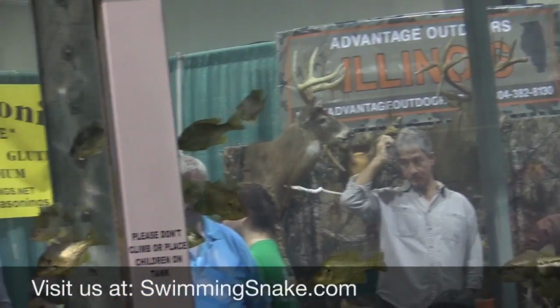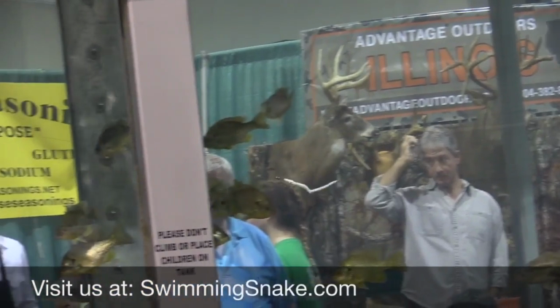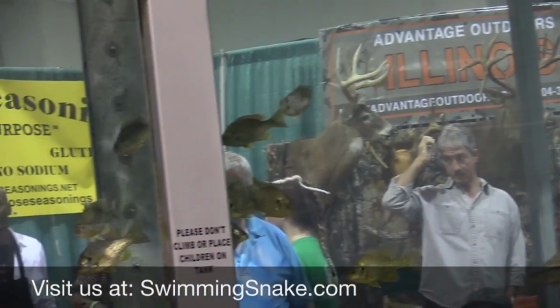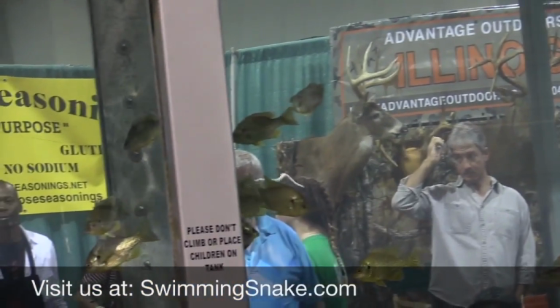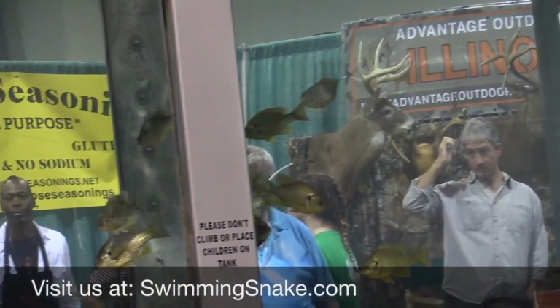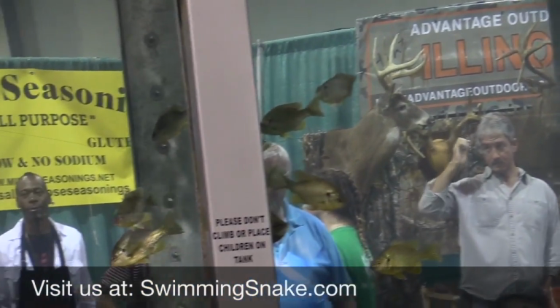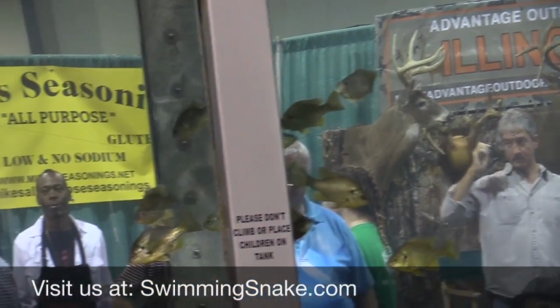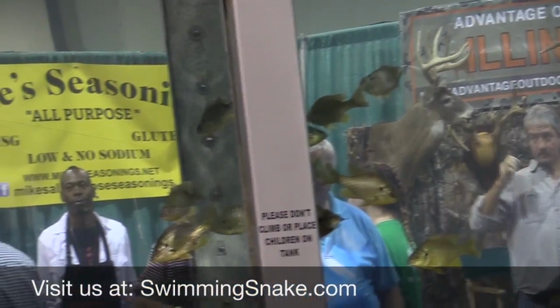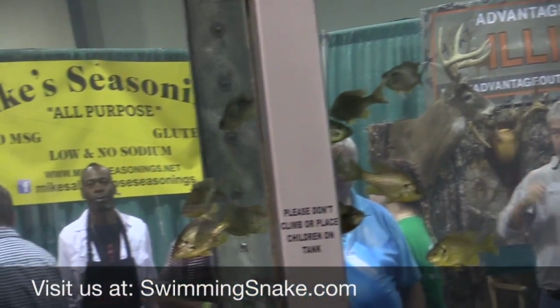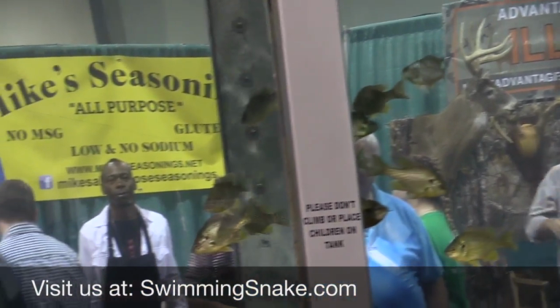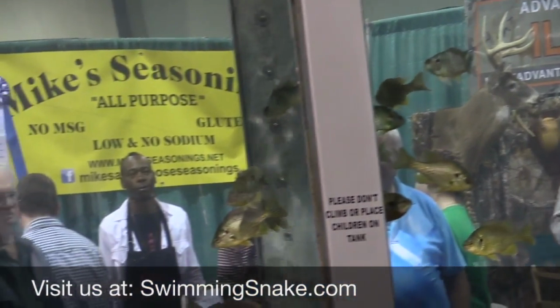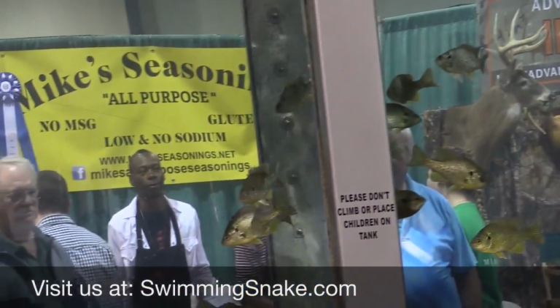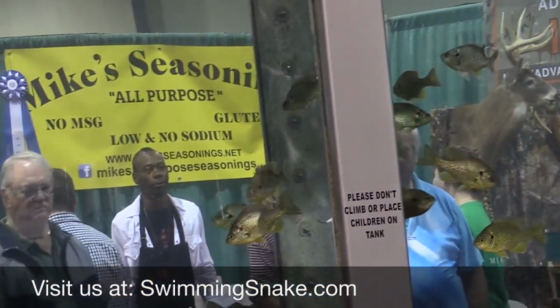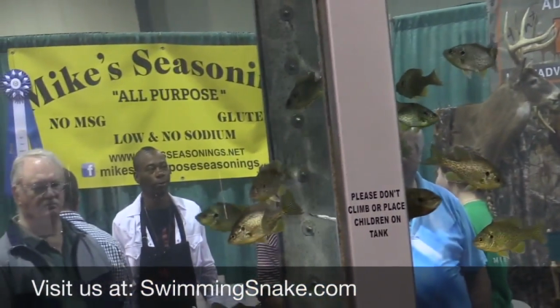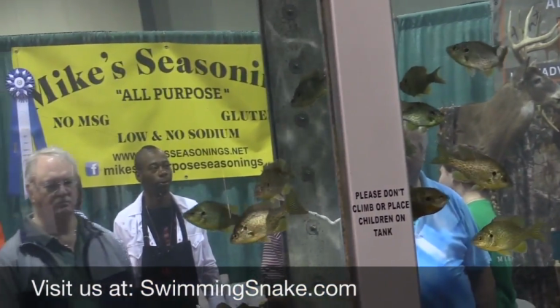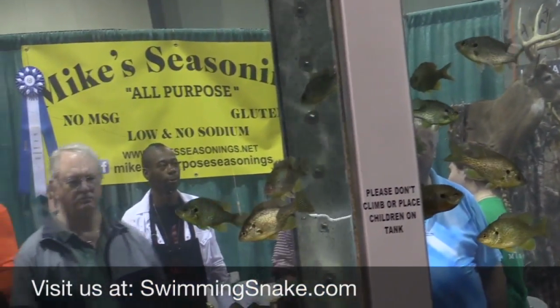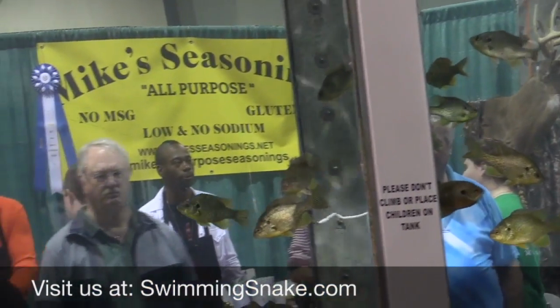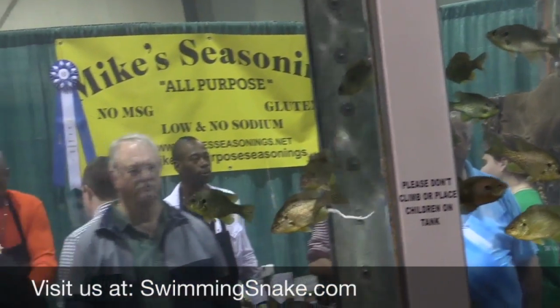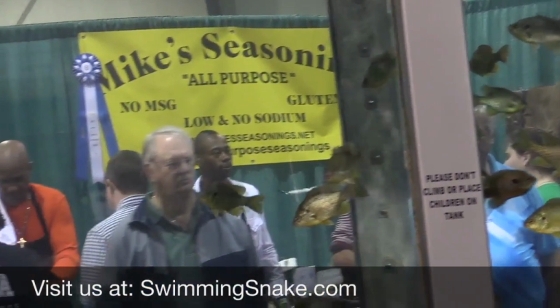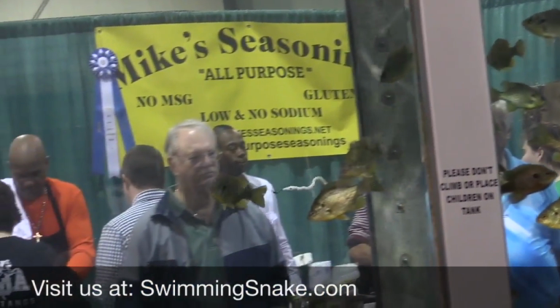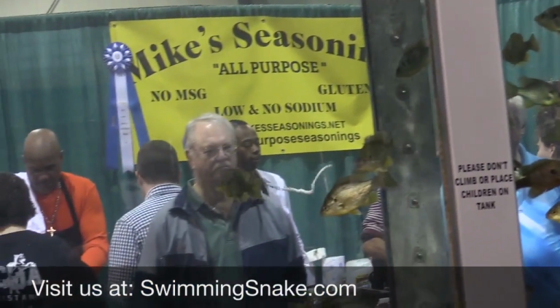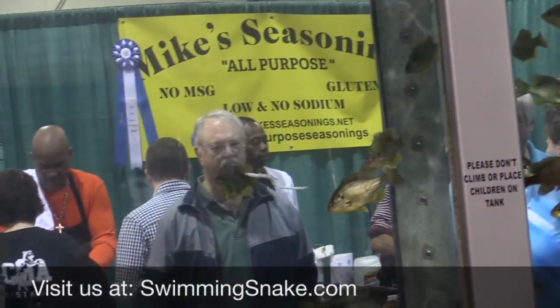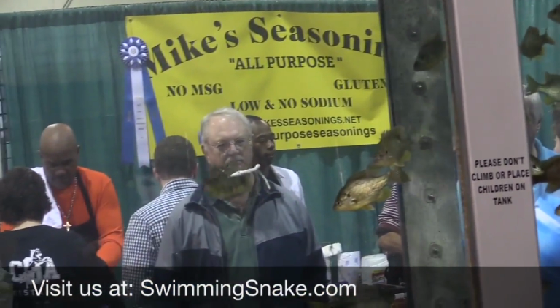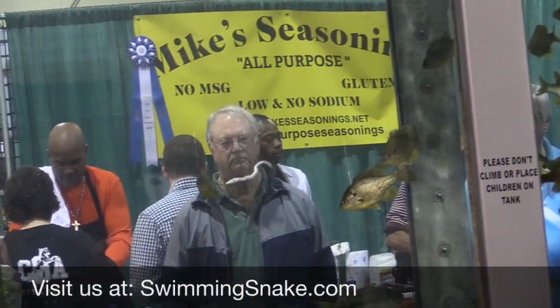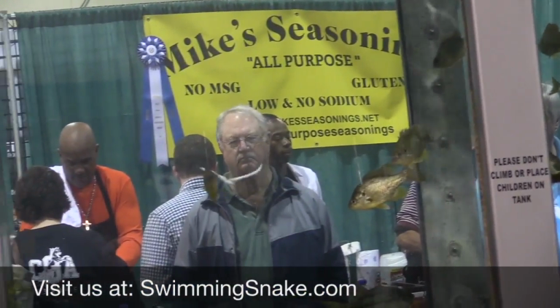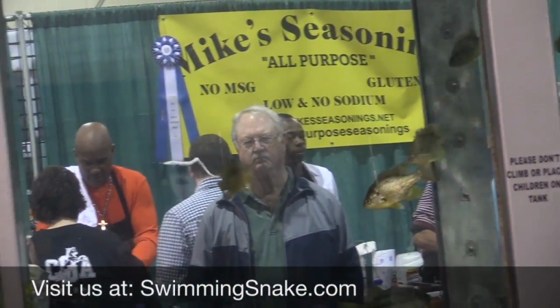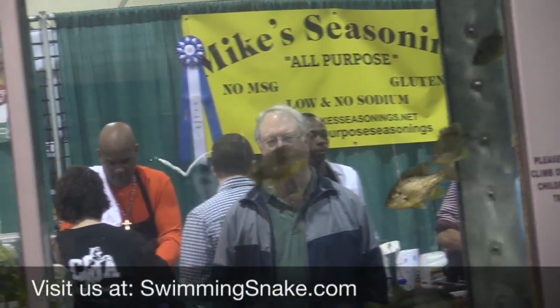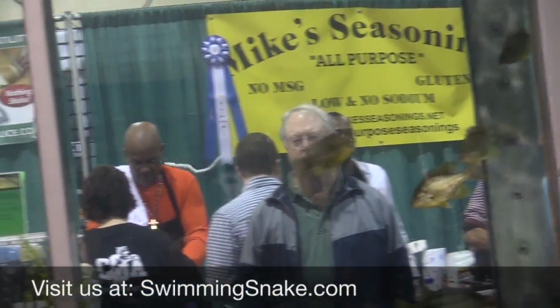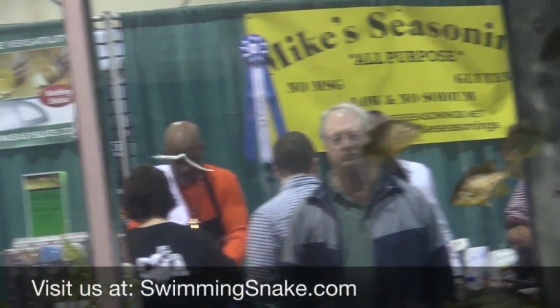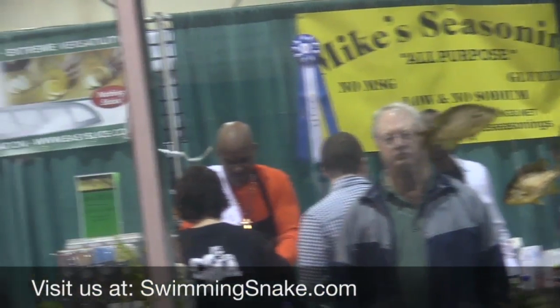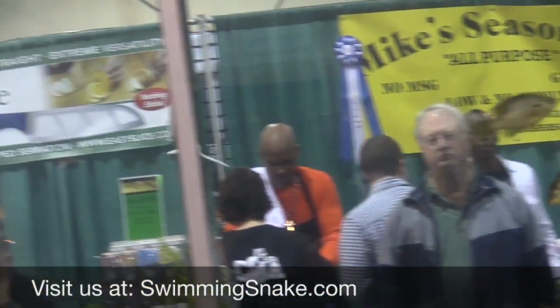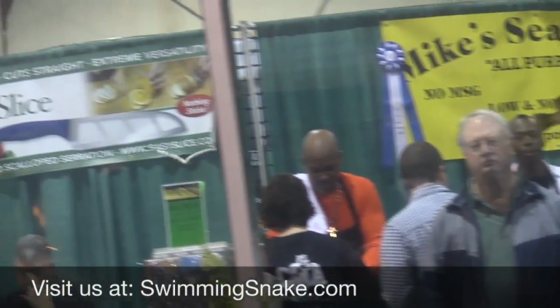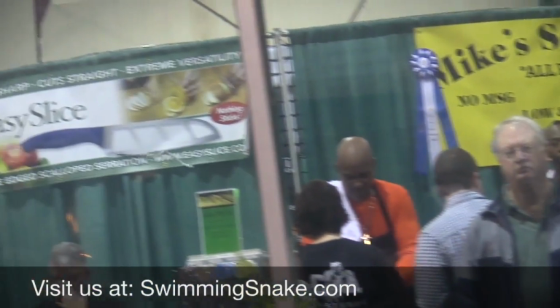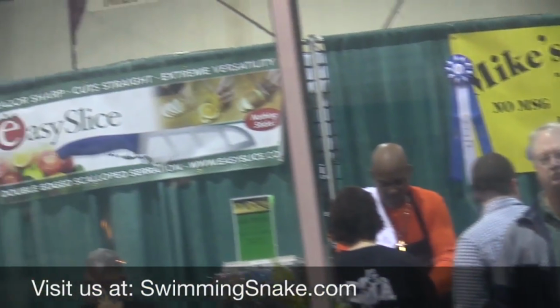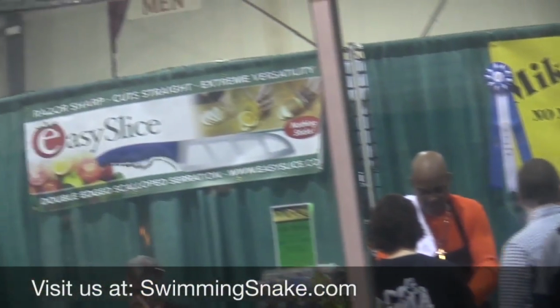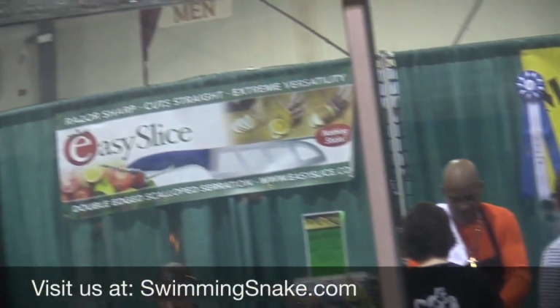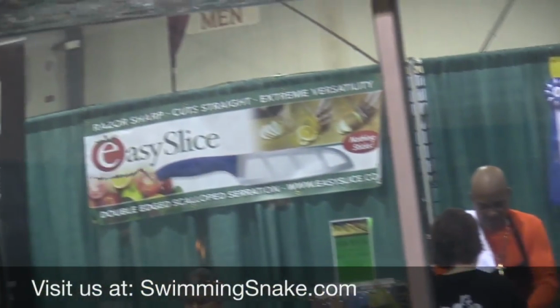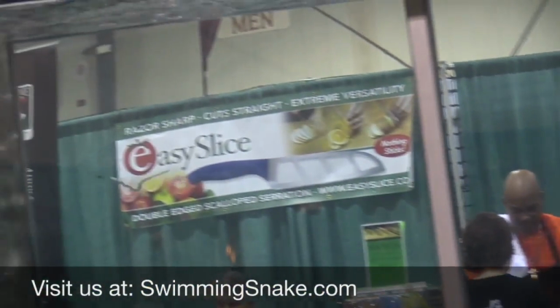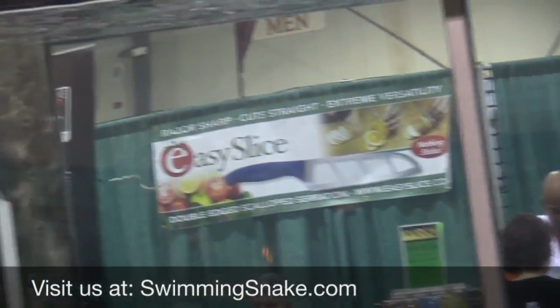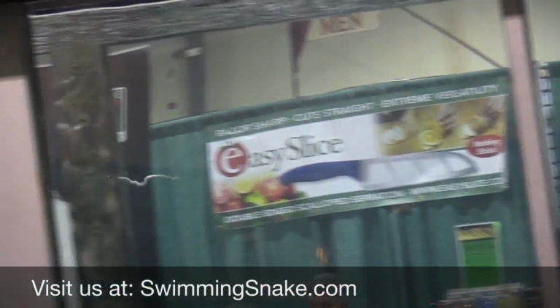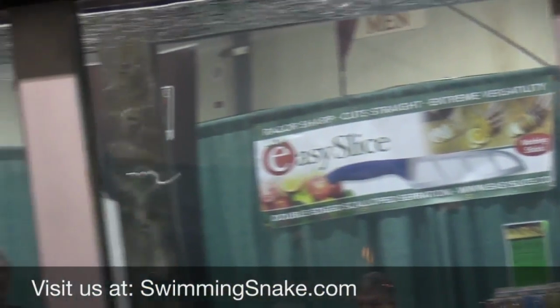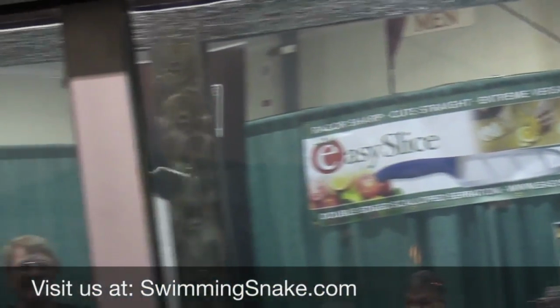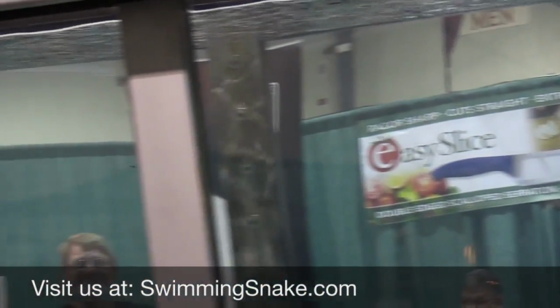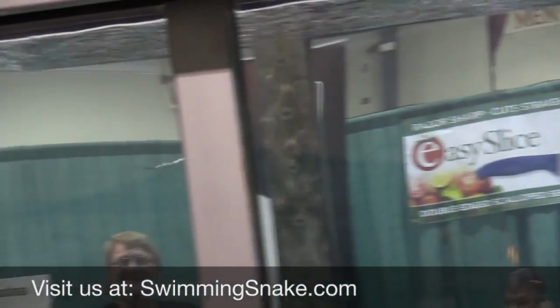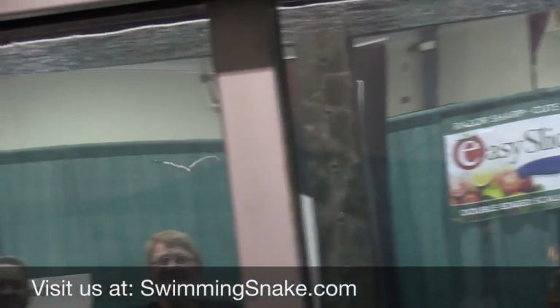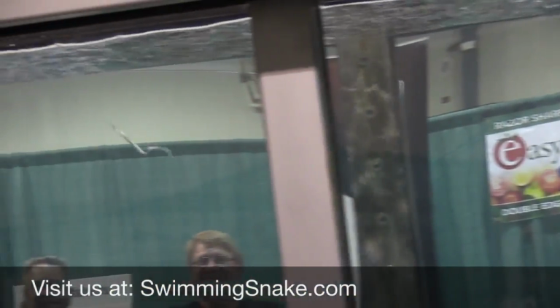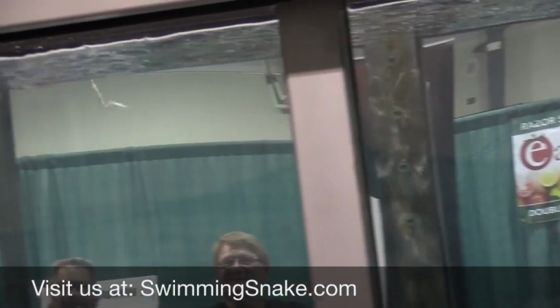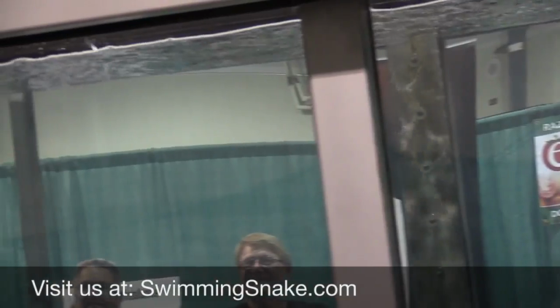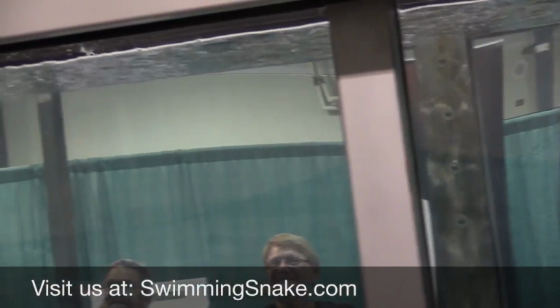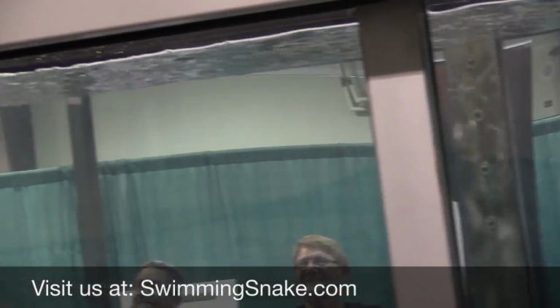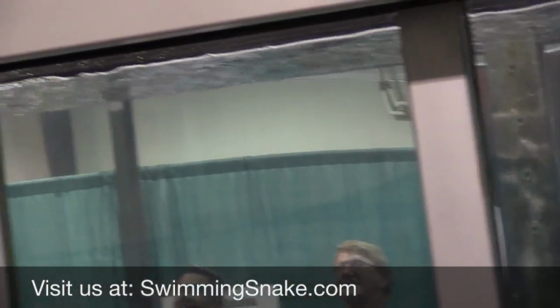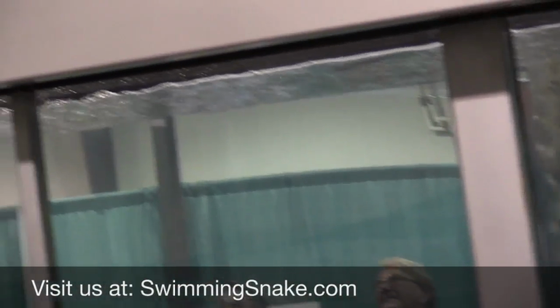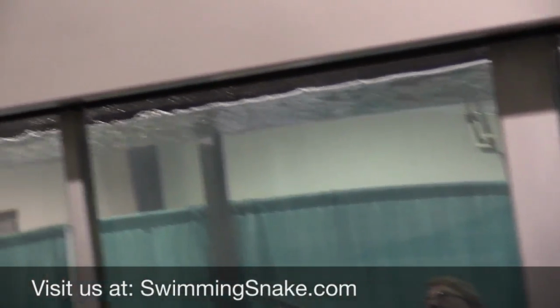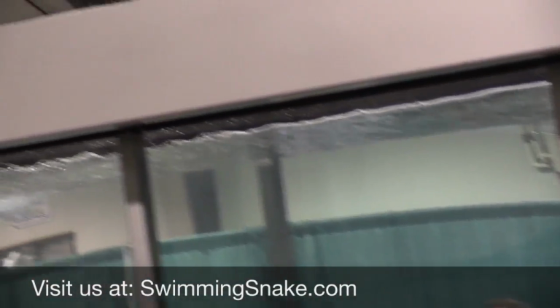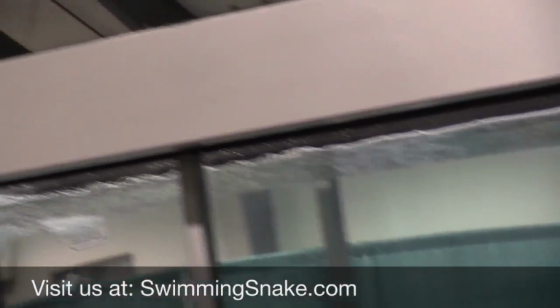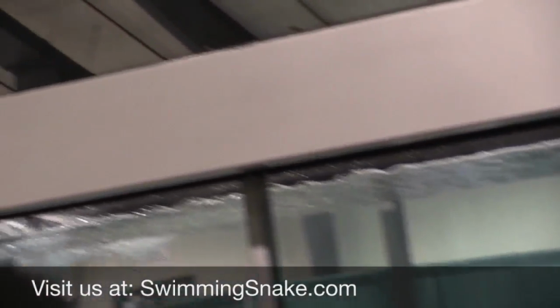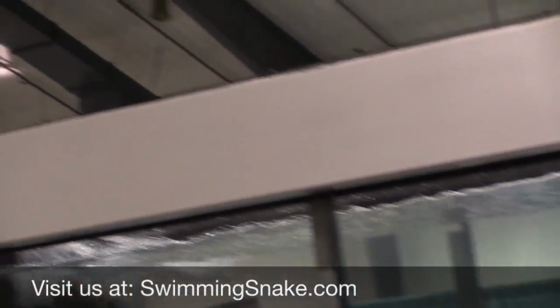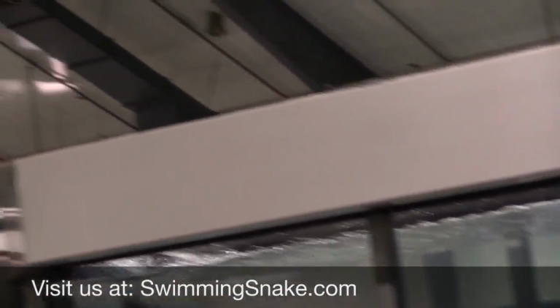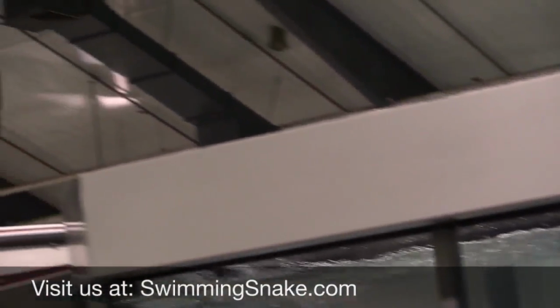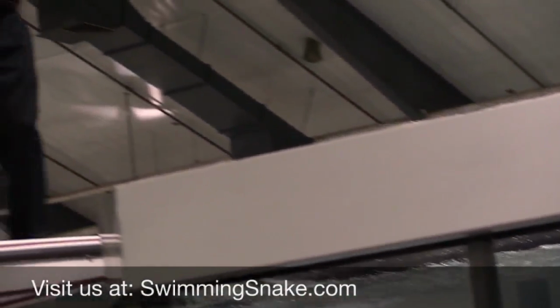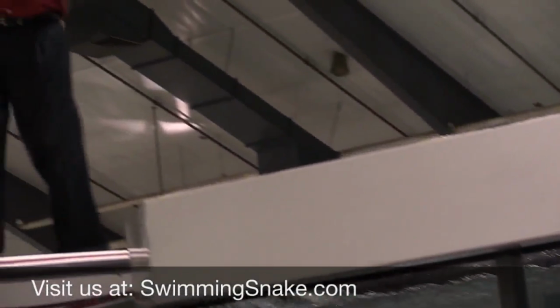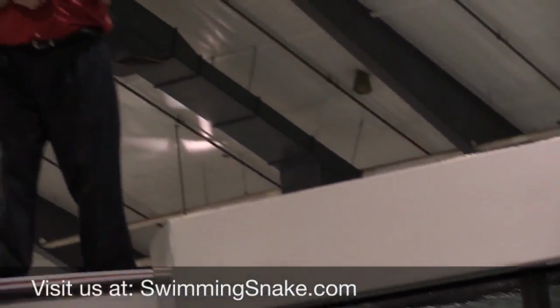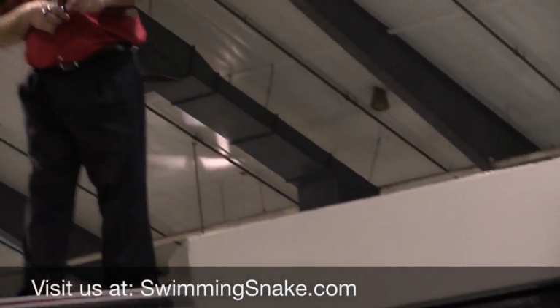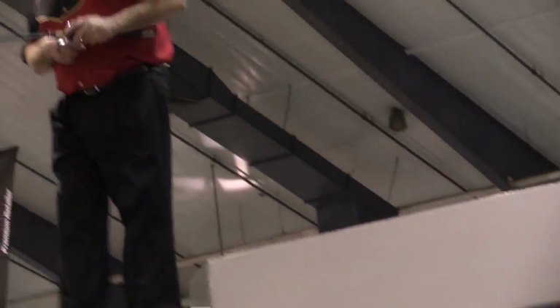The very first revolving bait on the market, guys — and you all saw it right here at the Georgia Fish and Game show.